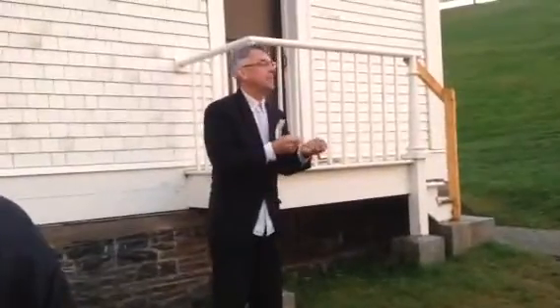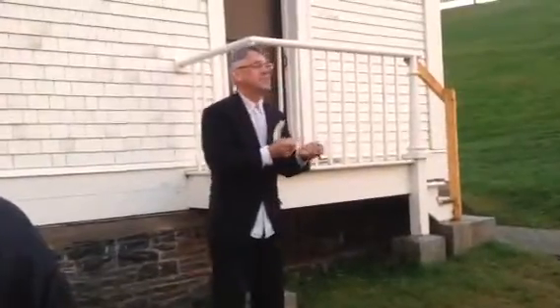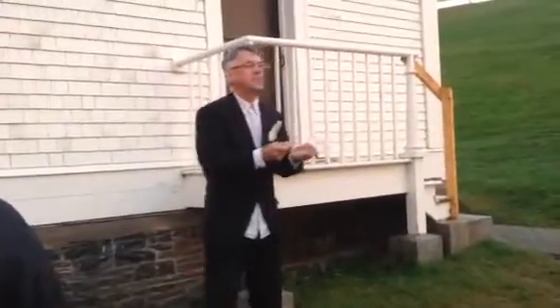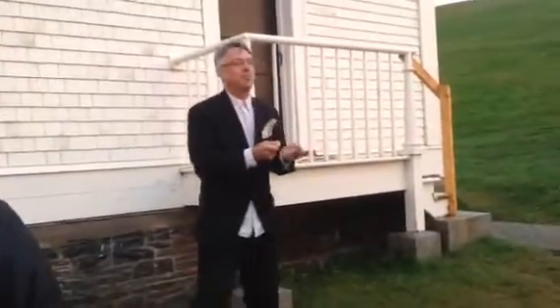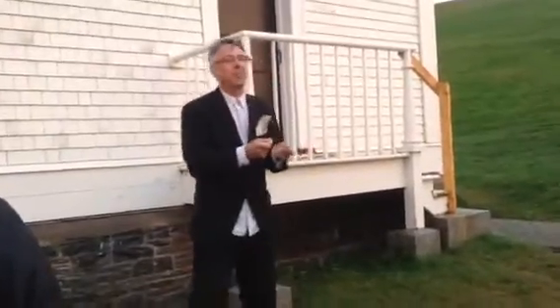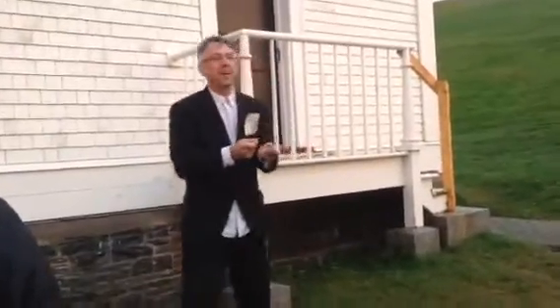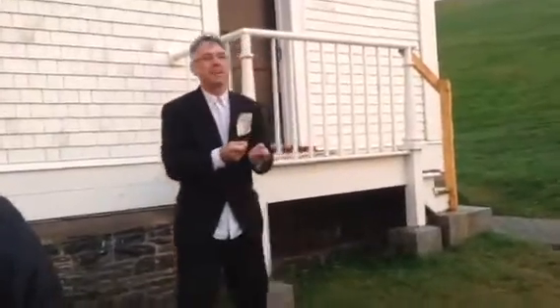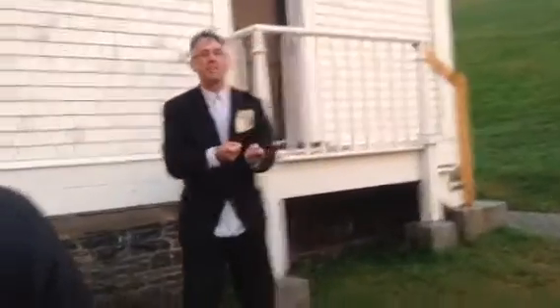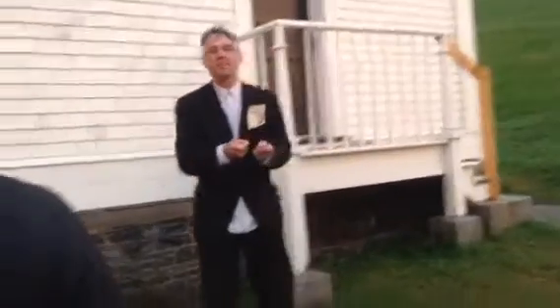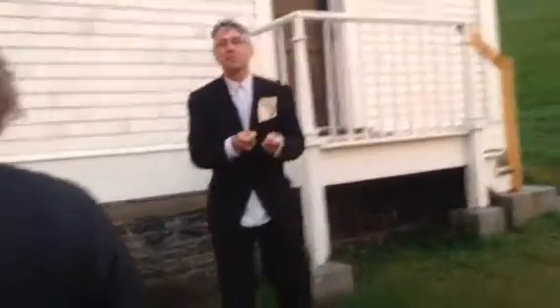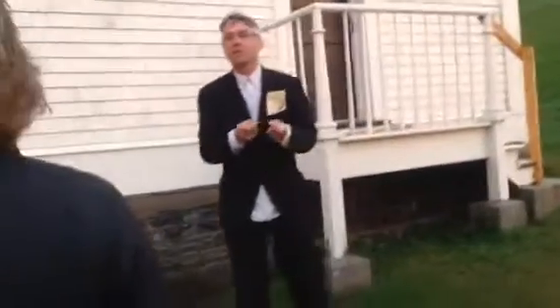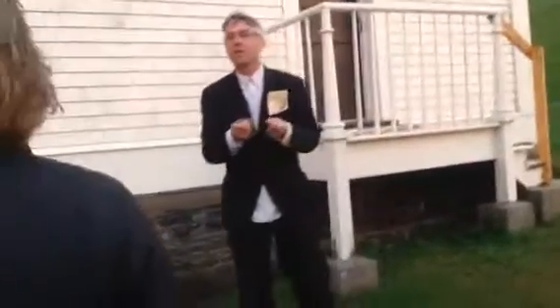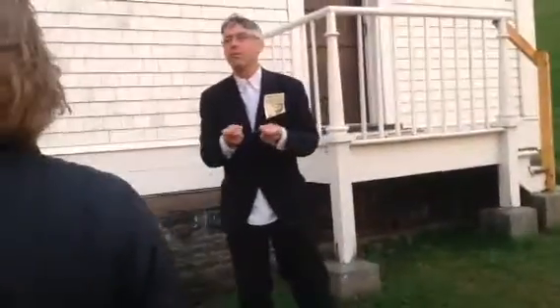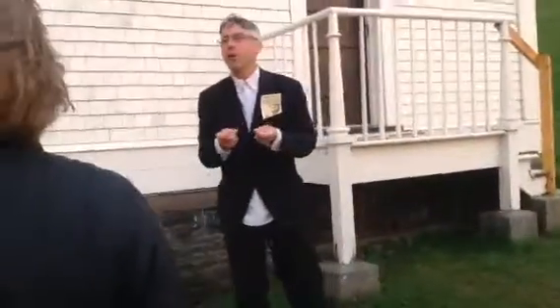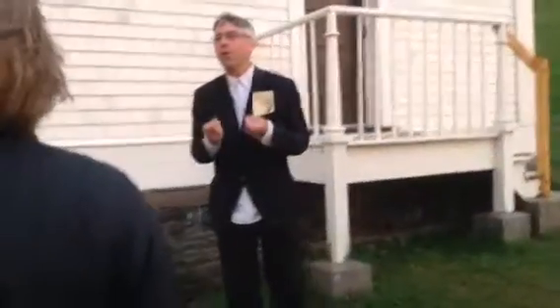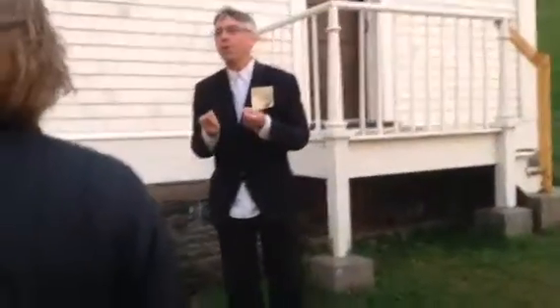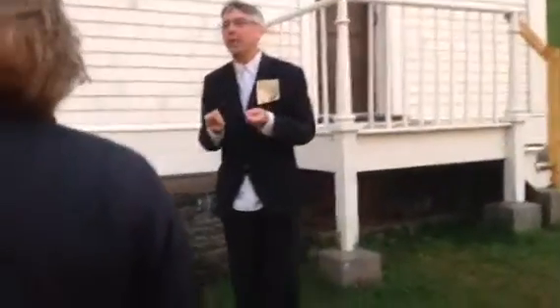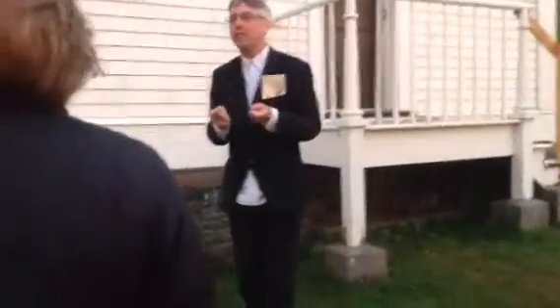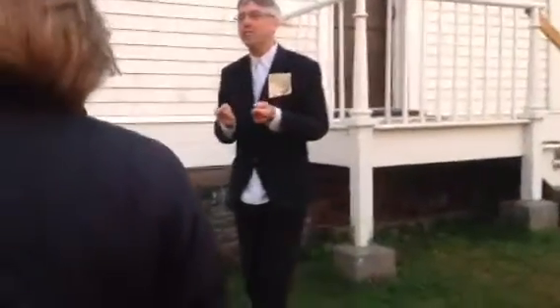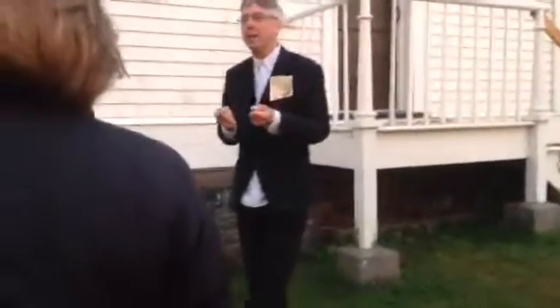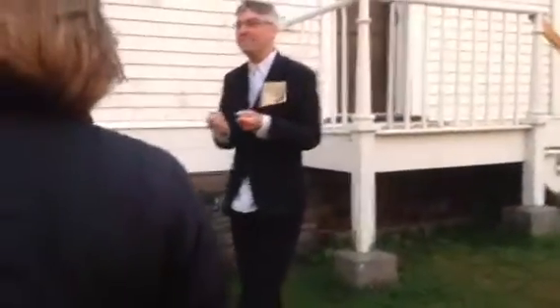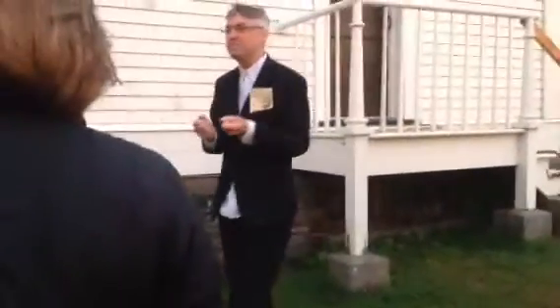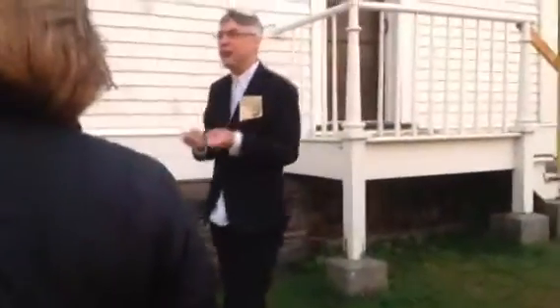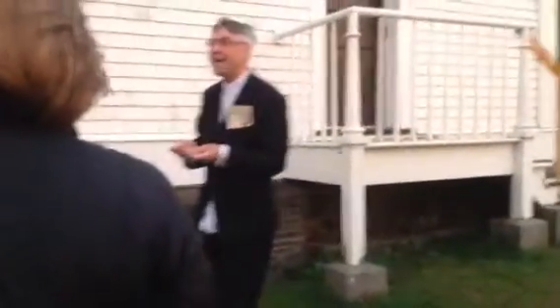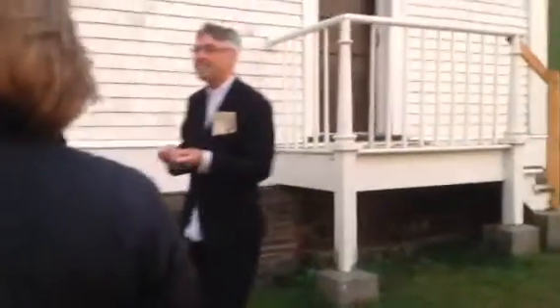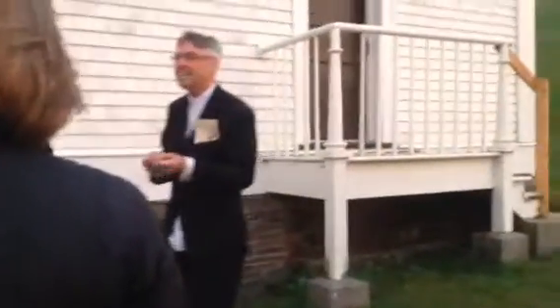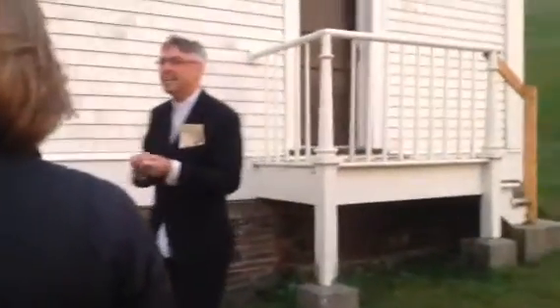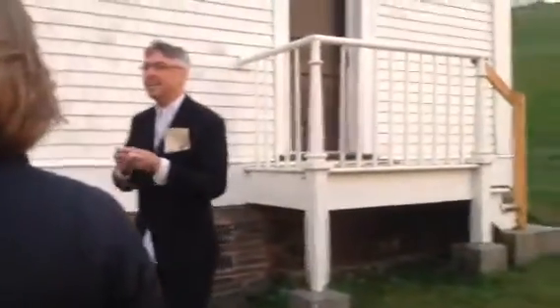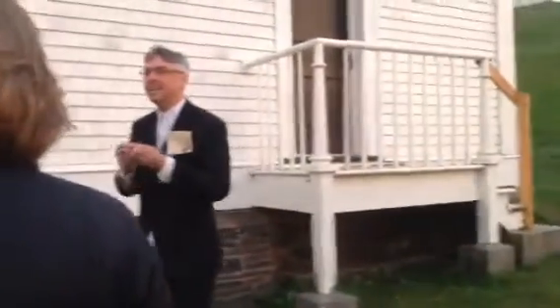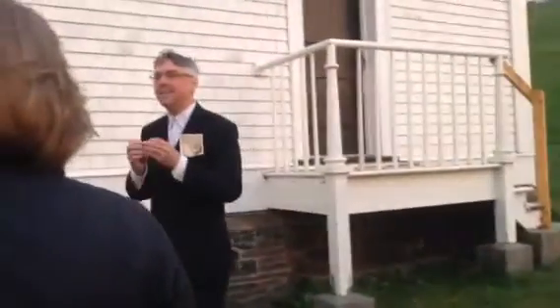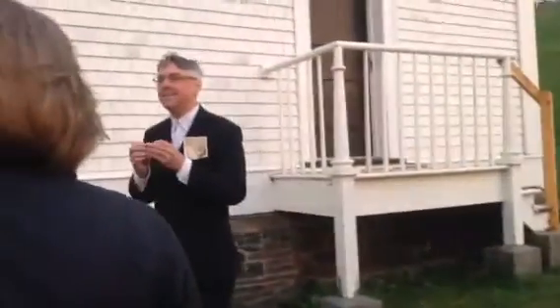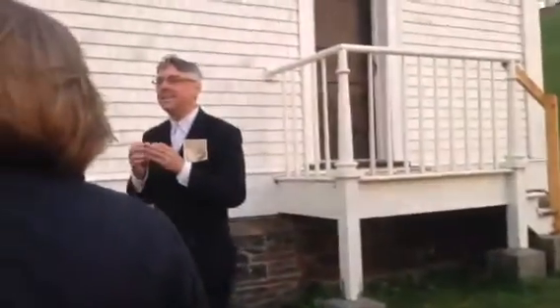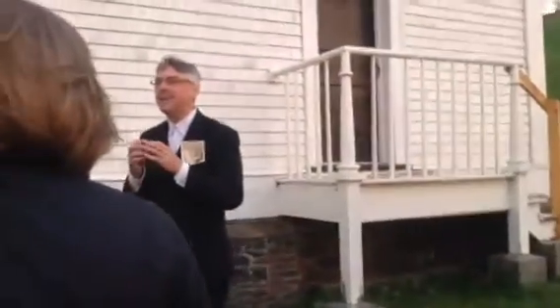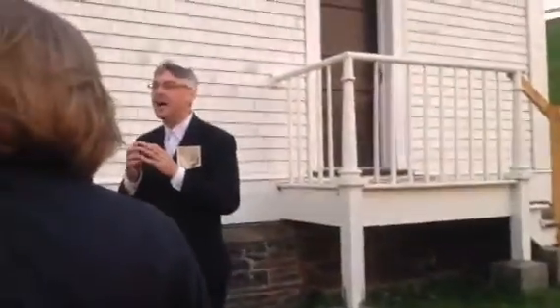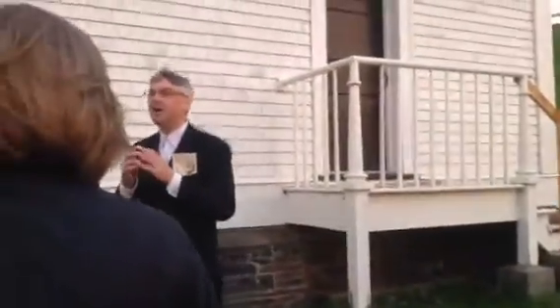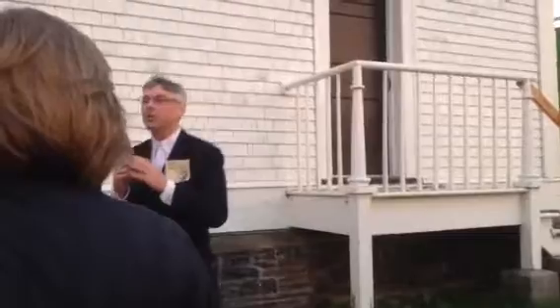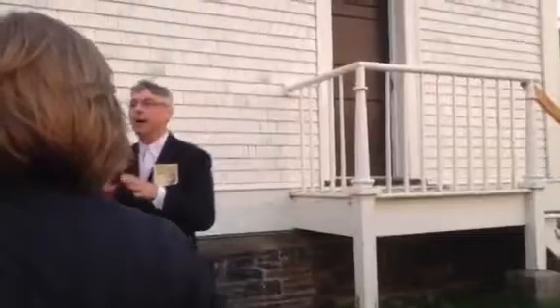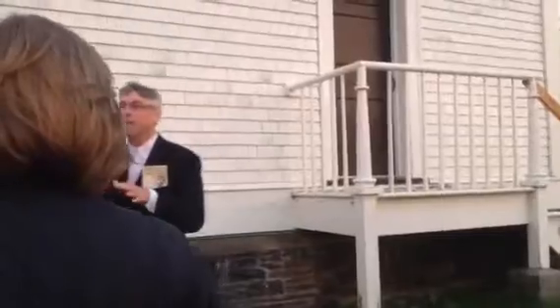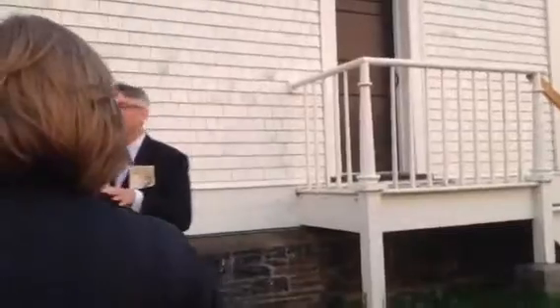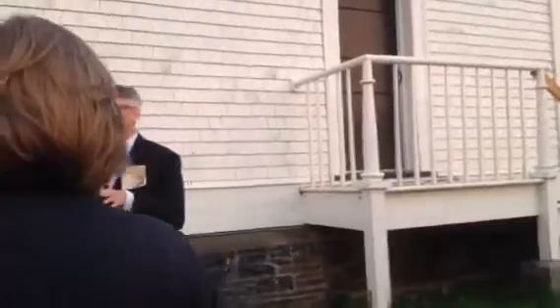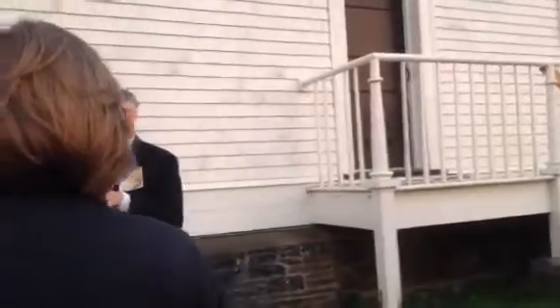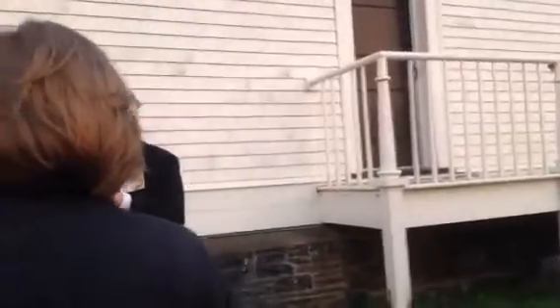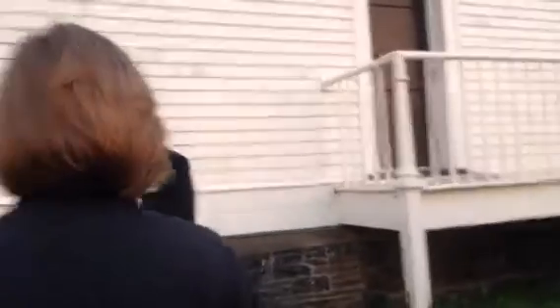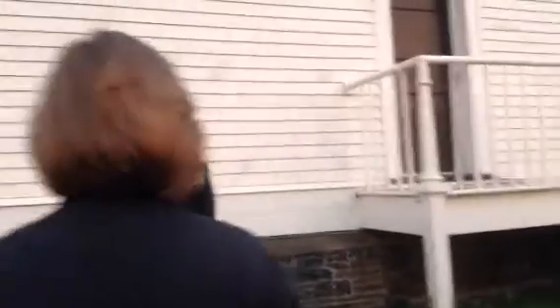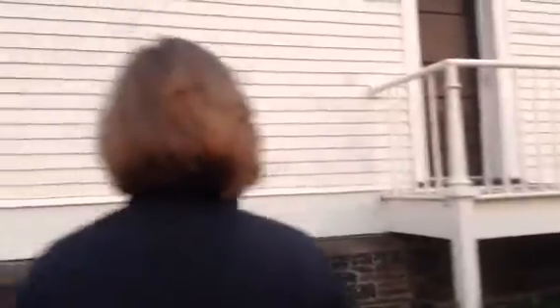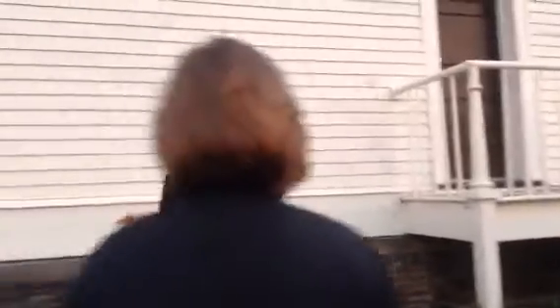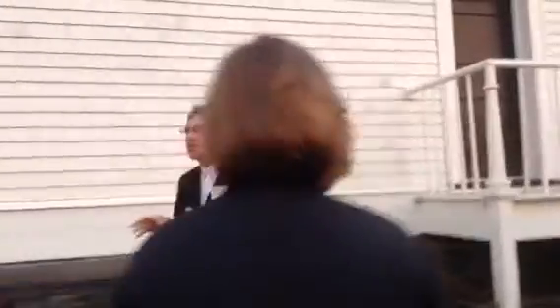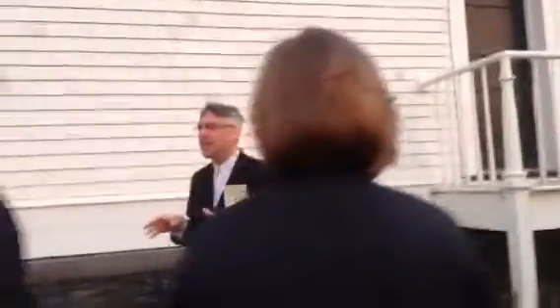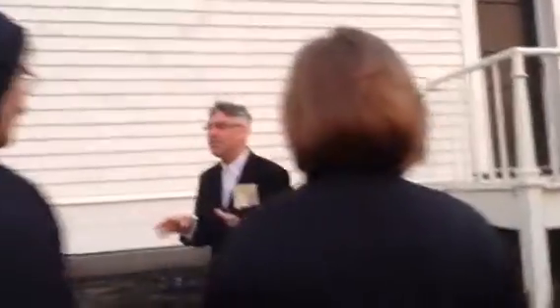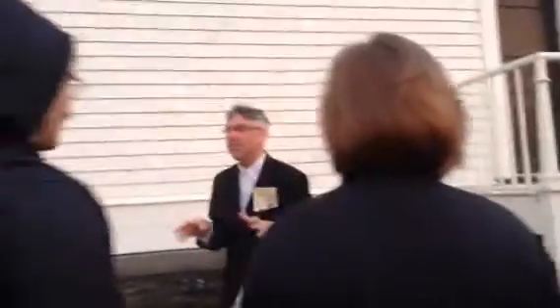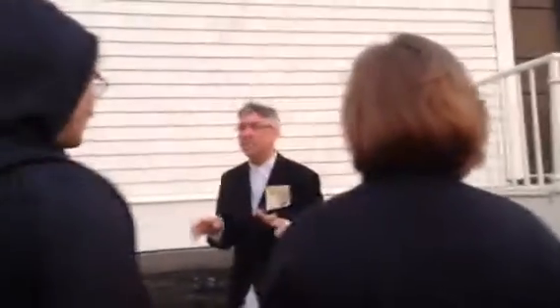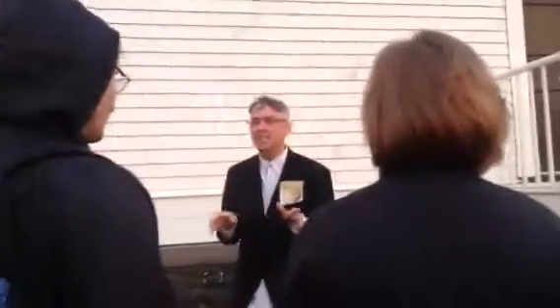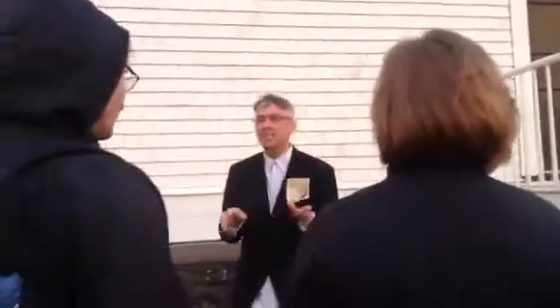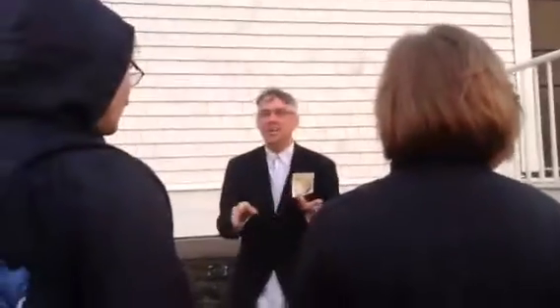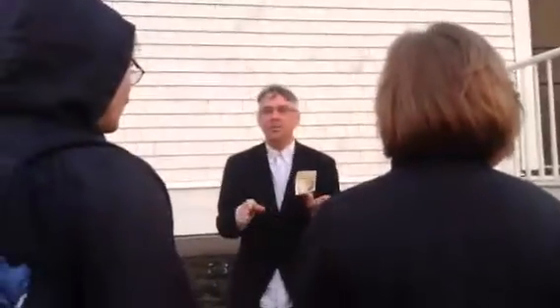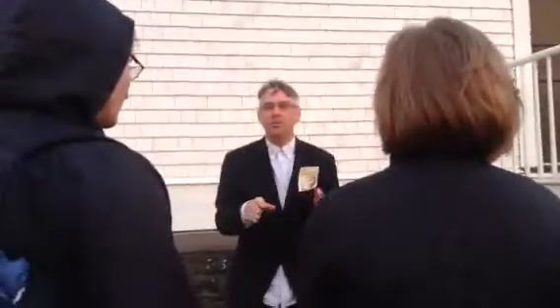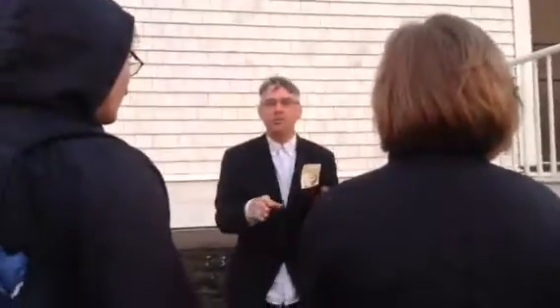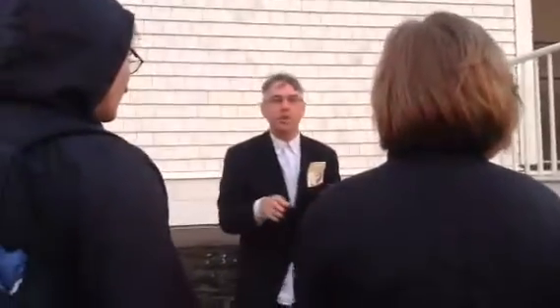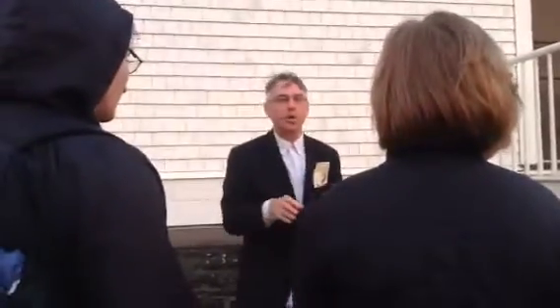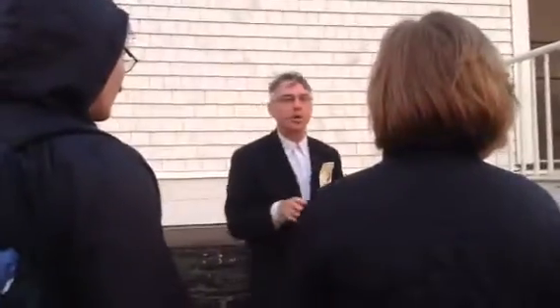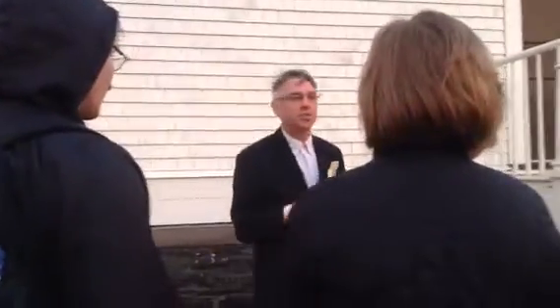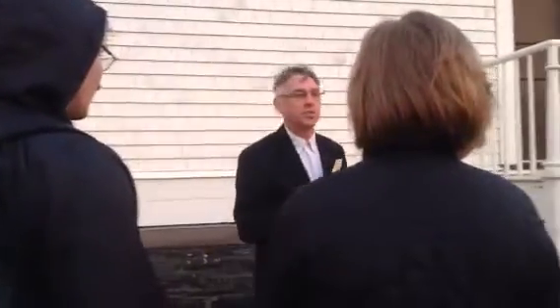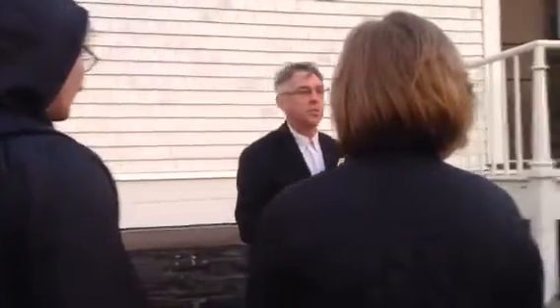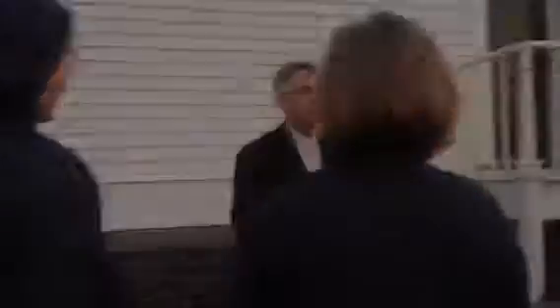This is the beginning of the ghost tour. Right now he's just explaining what we're going to be doing.